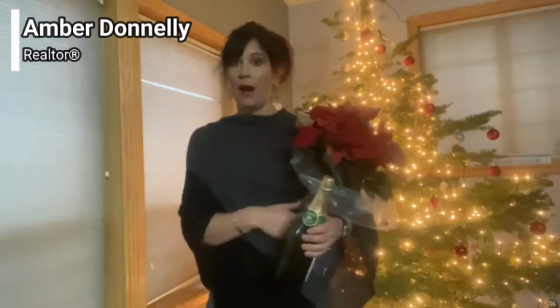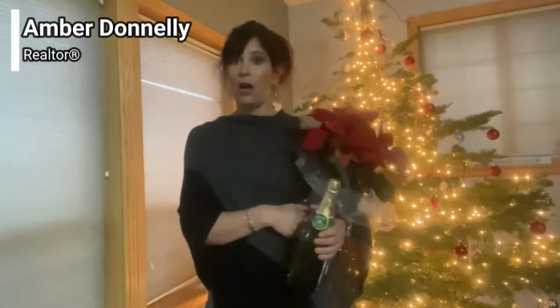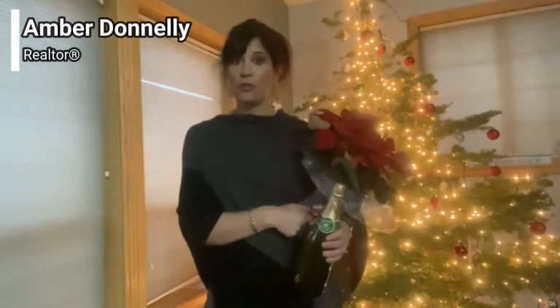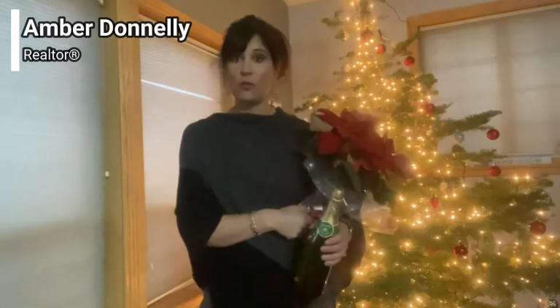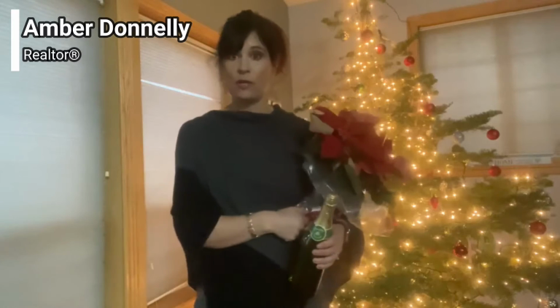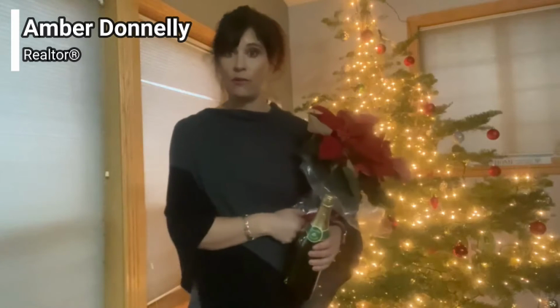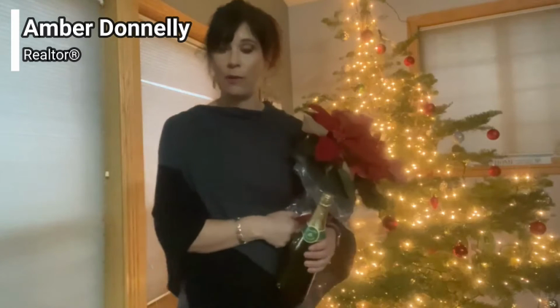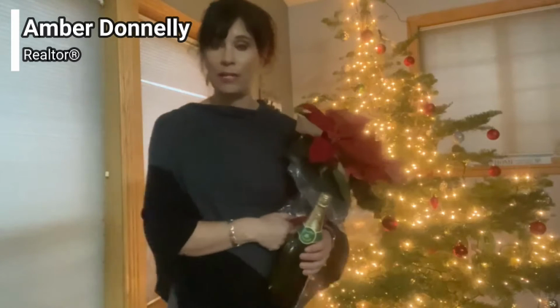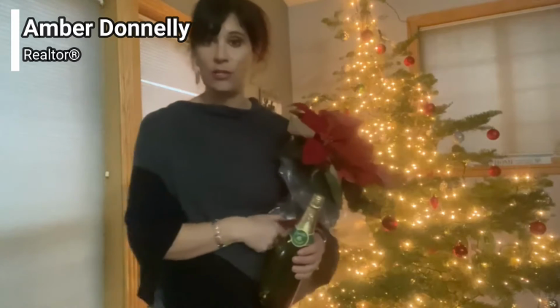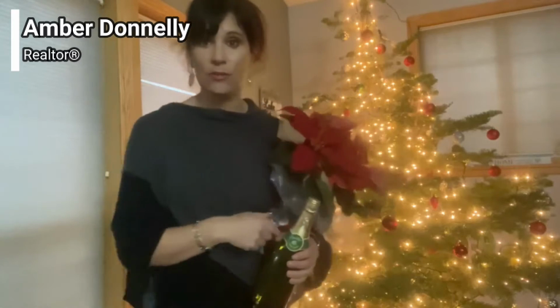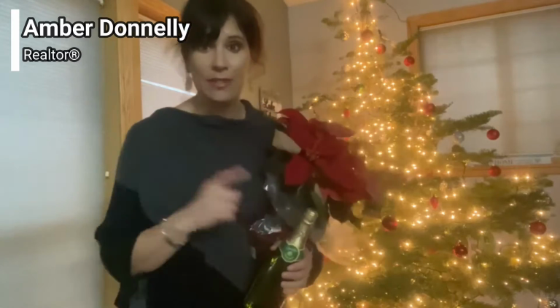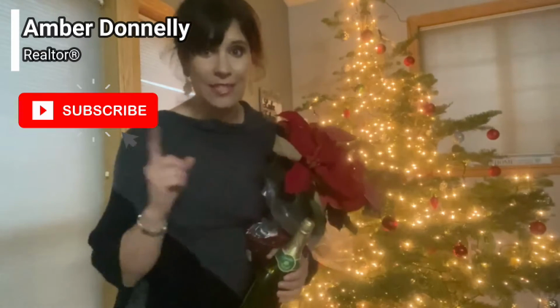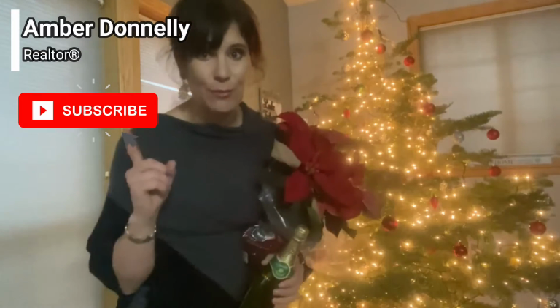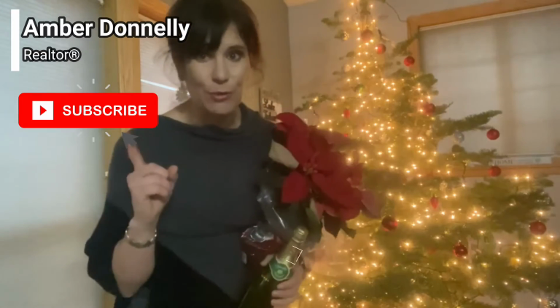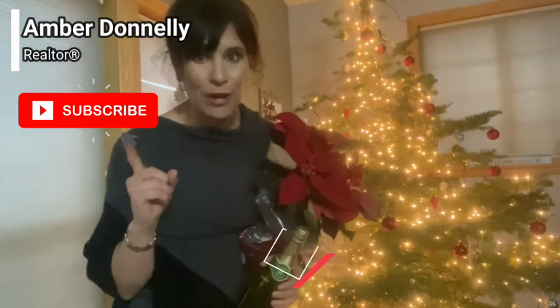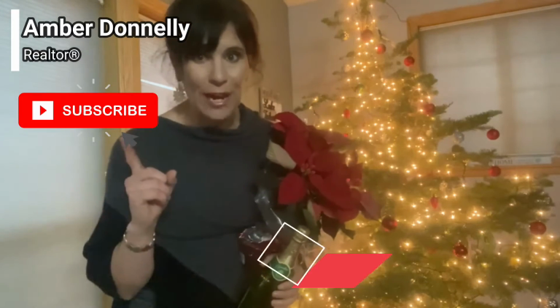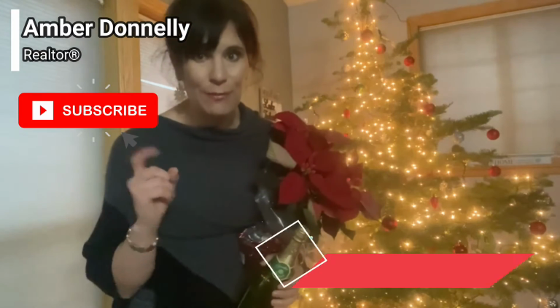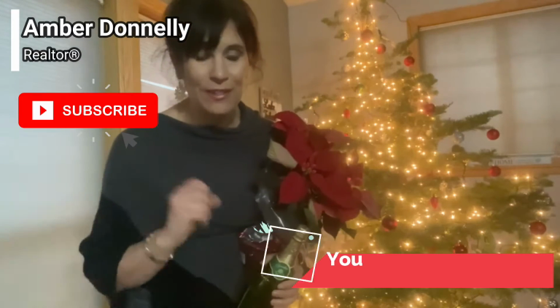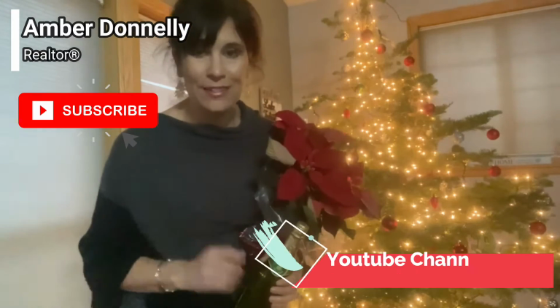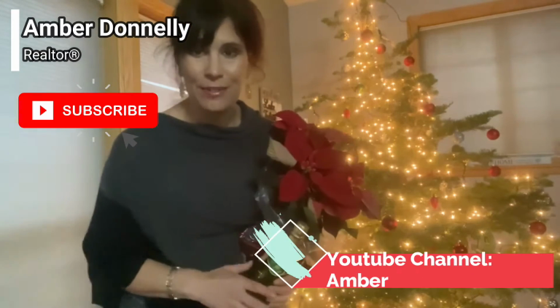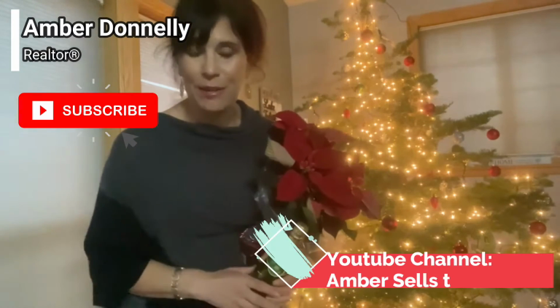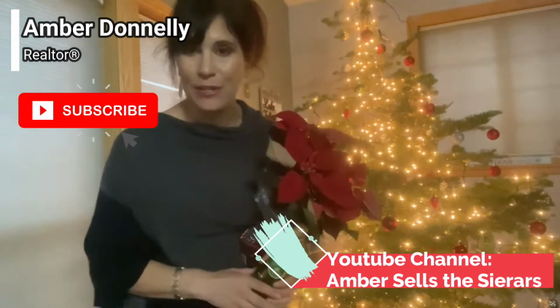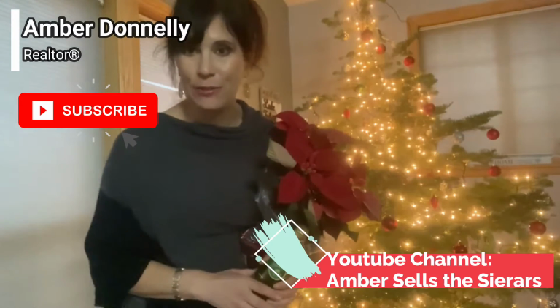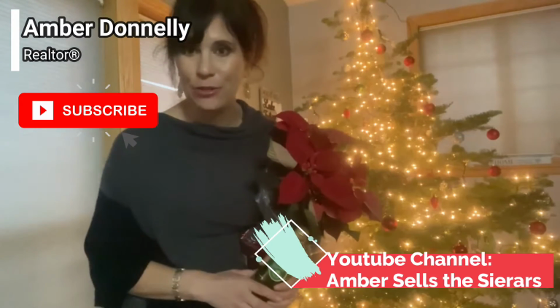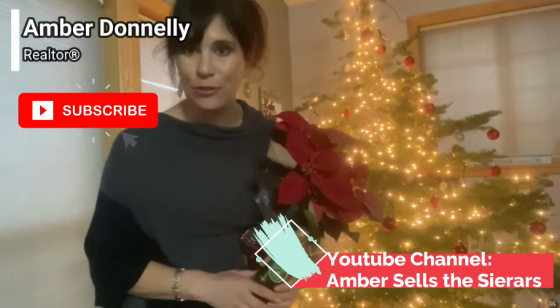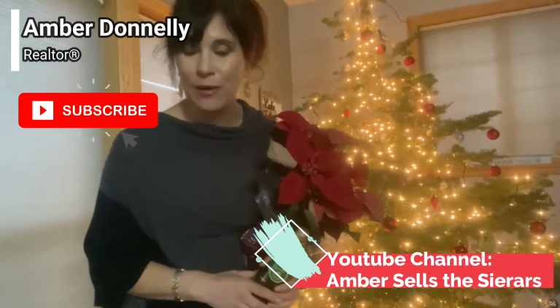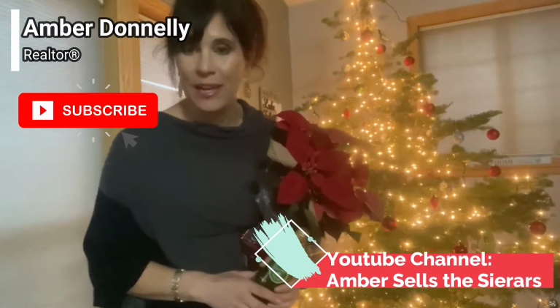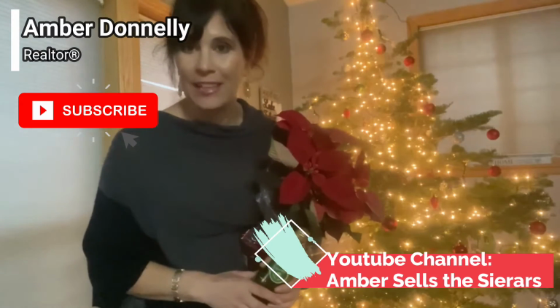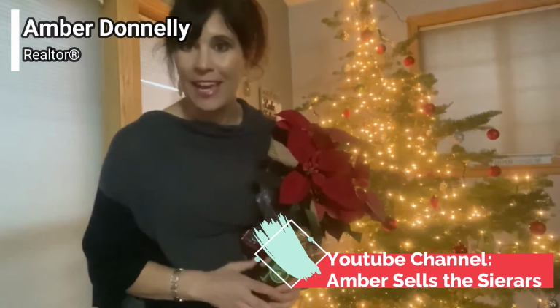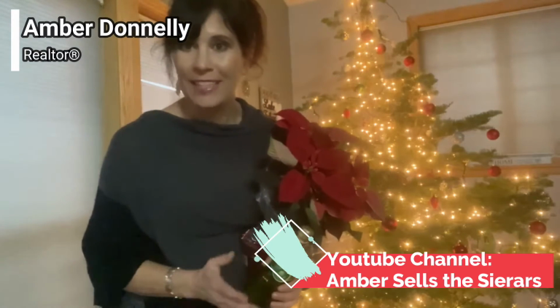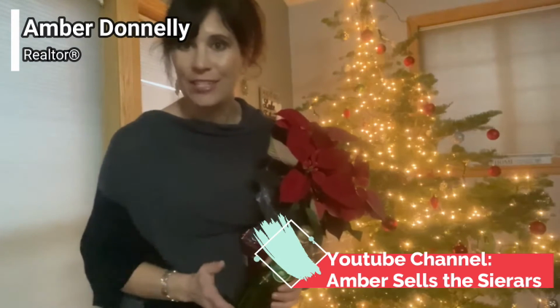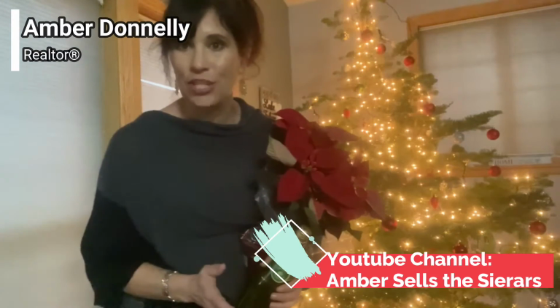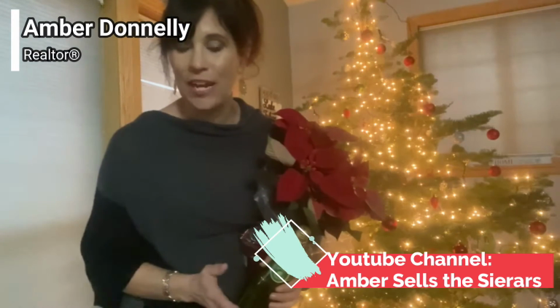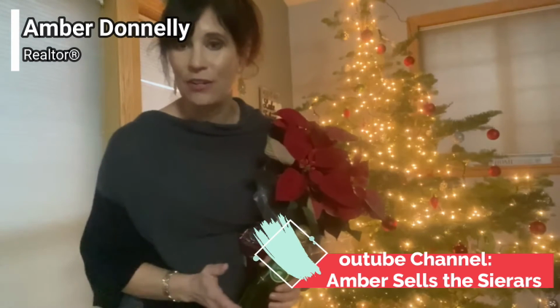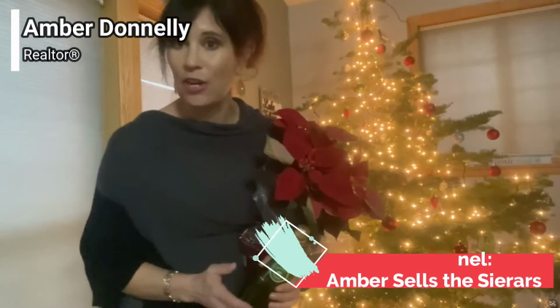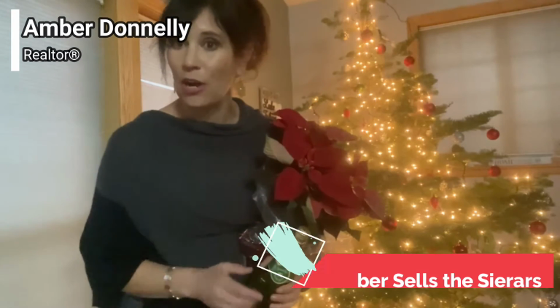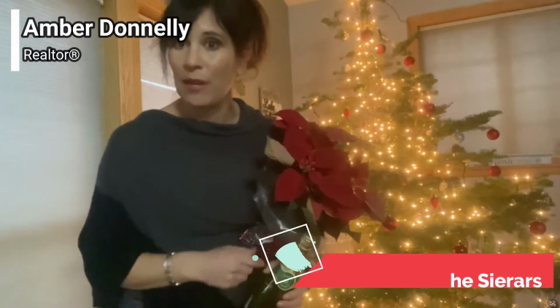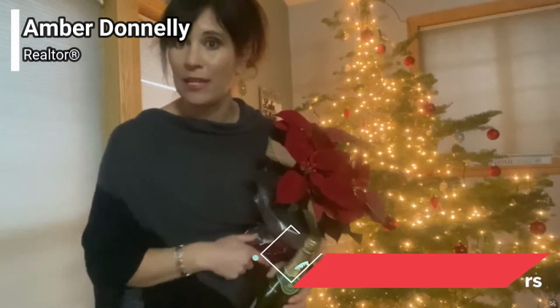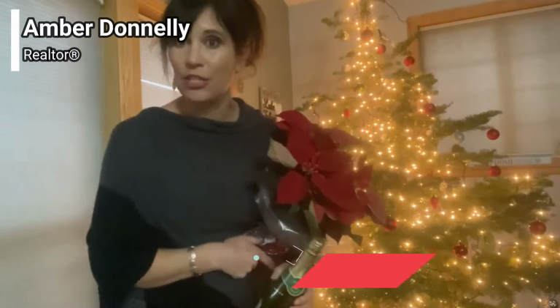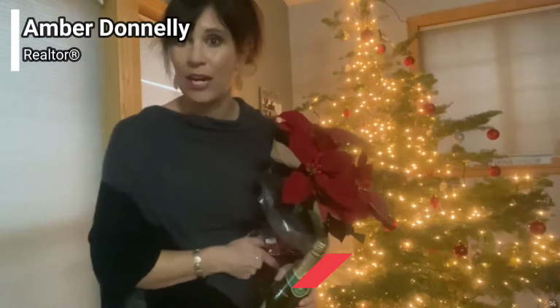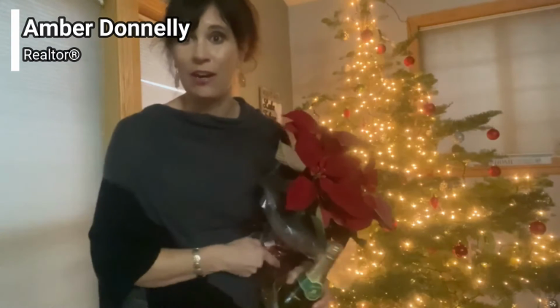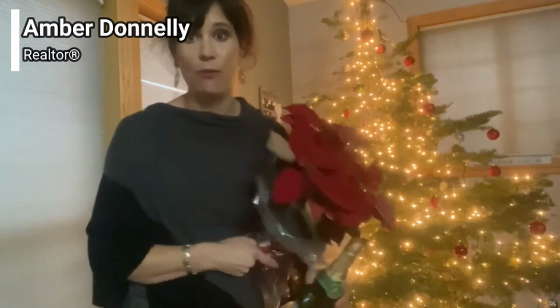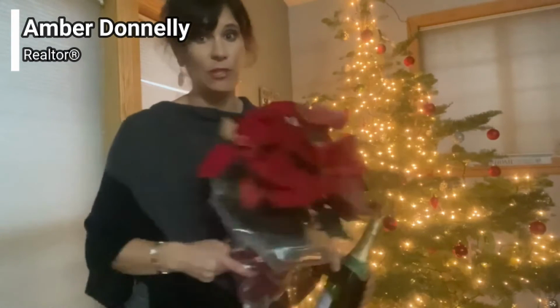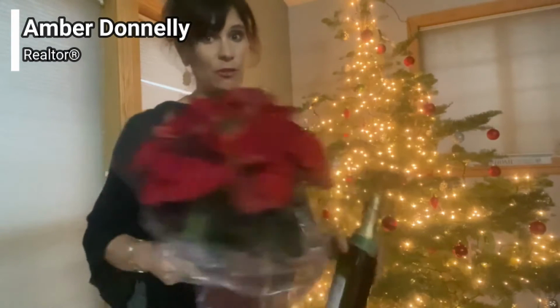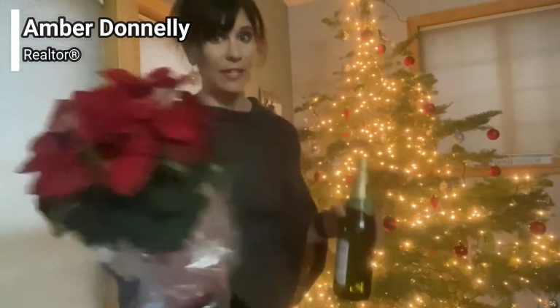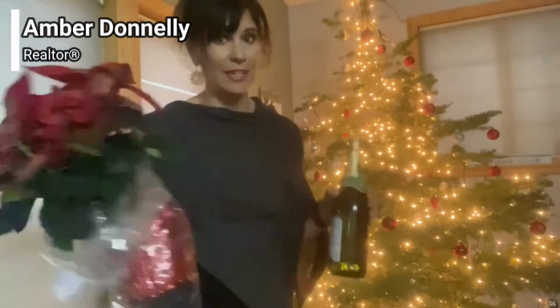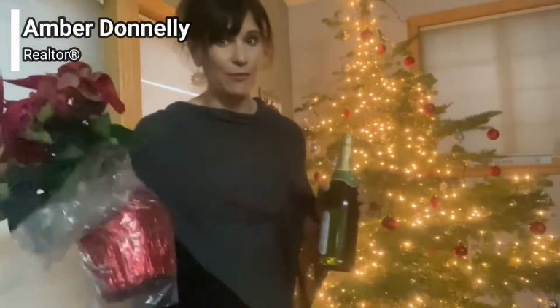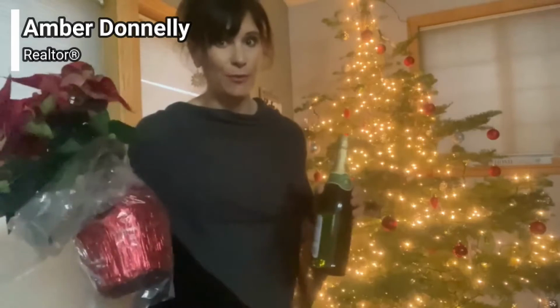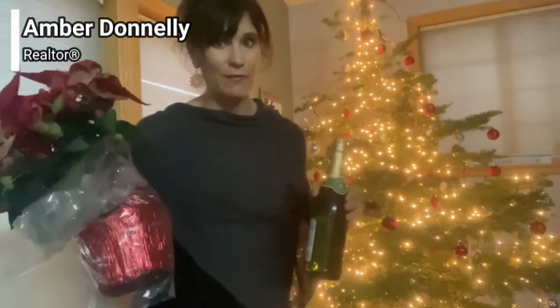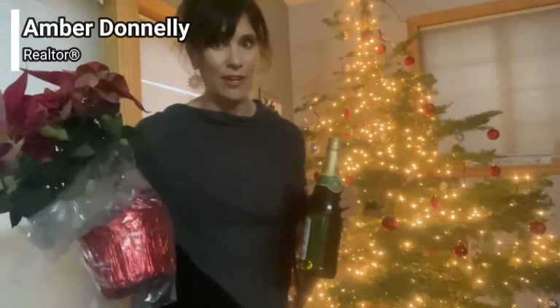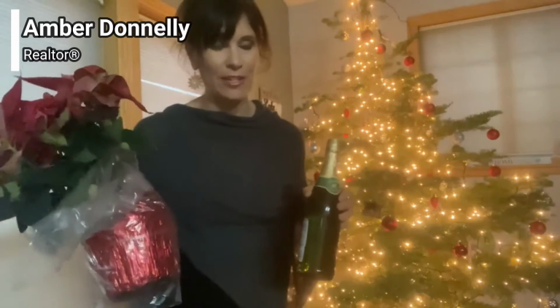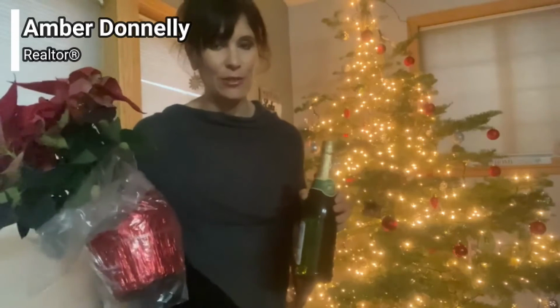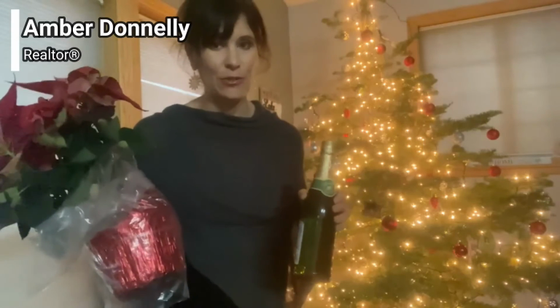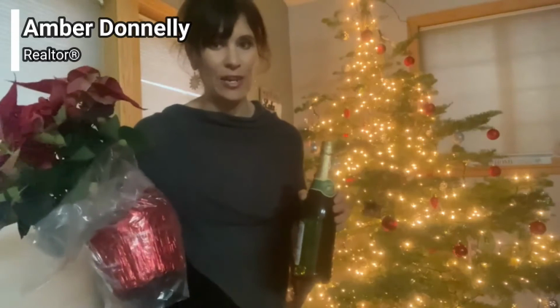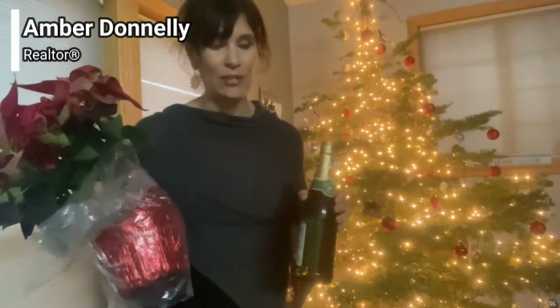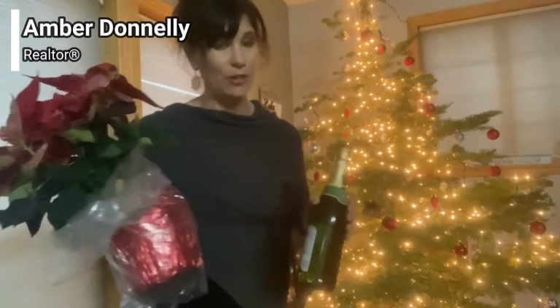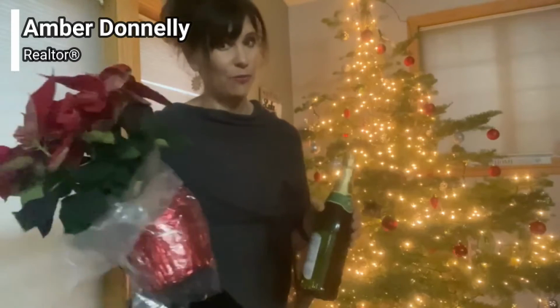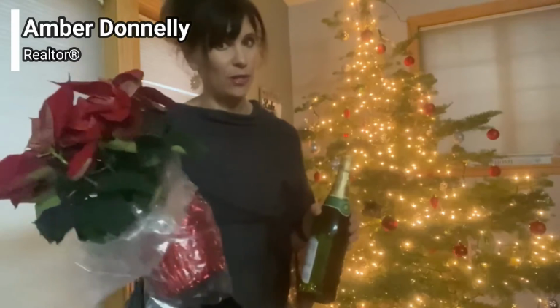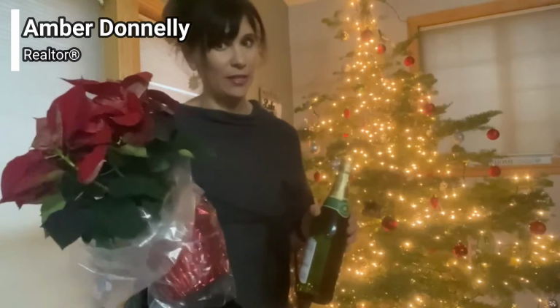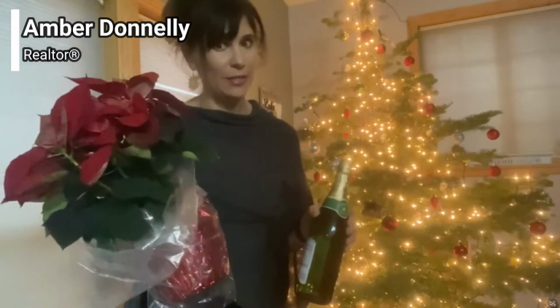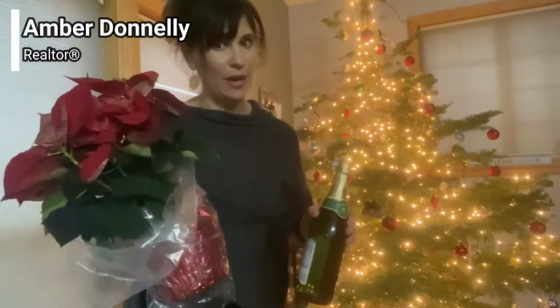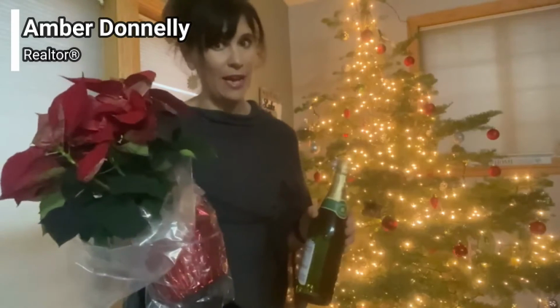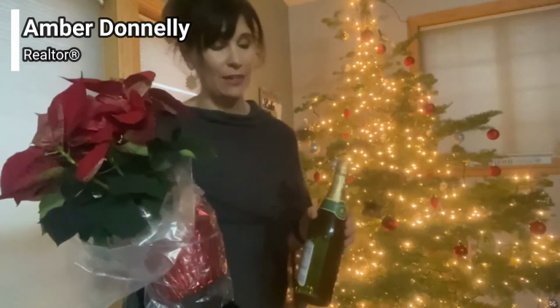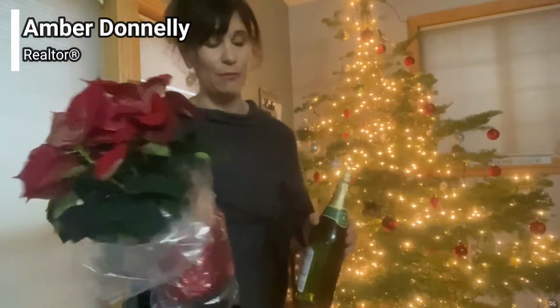Also want to remind you — subscribe to my YouTube, like this channel, comment and share. I'll be doing a giveaway very soon and you can win these items.